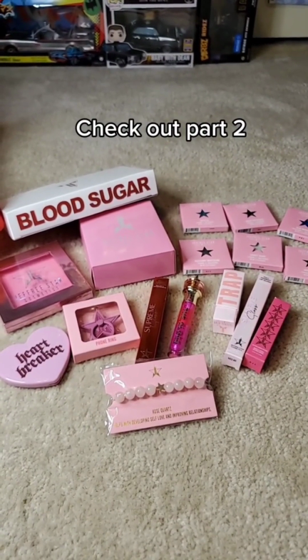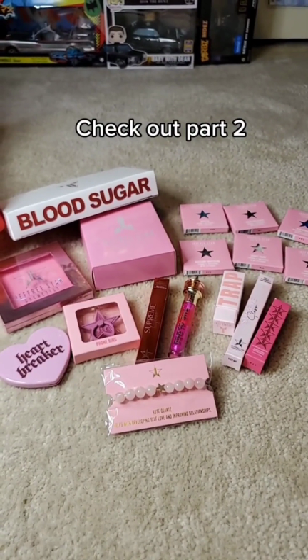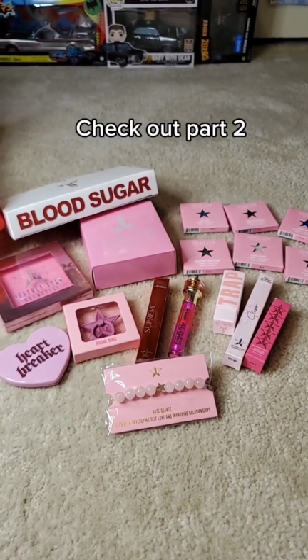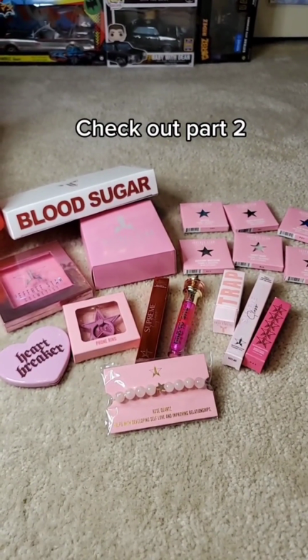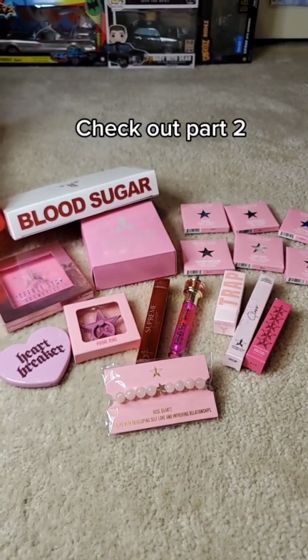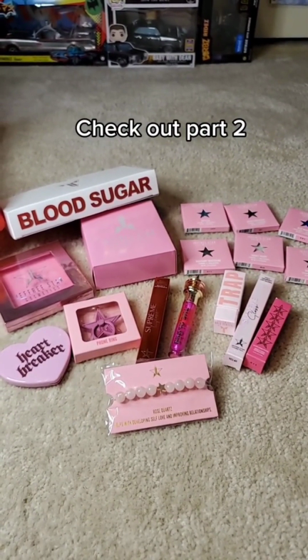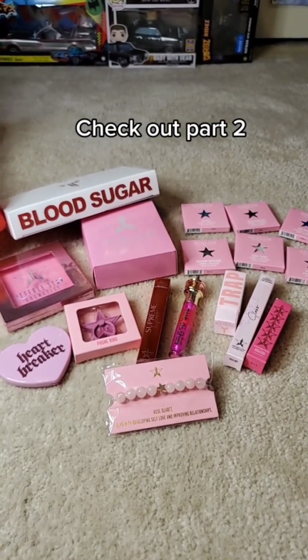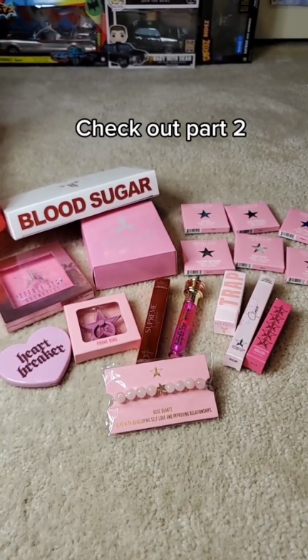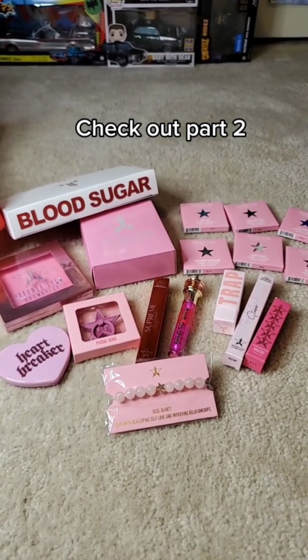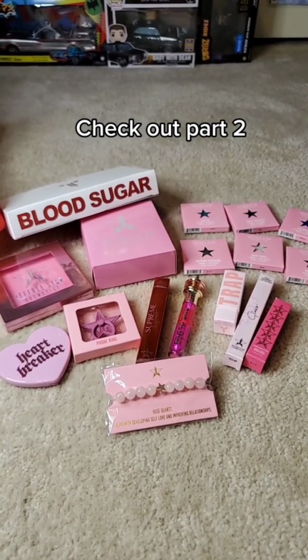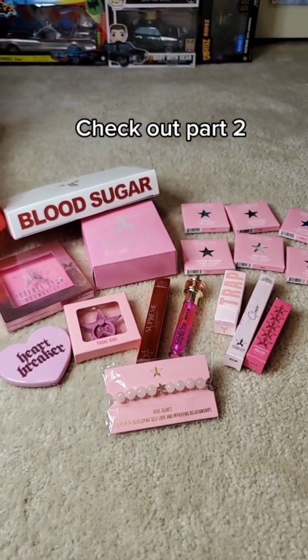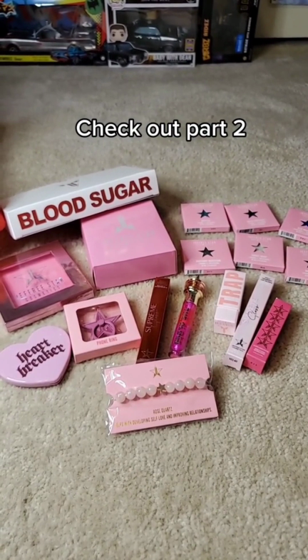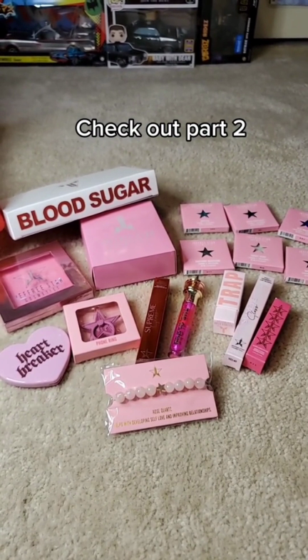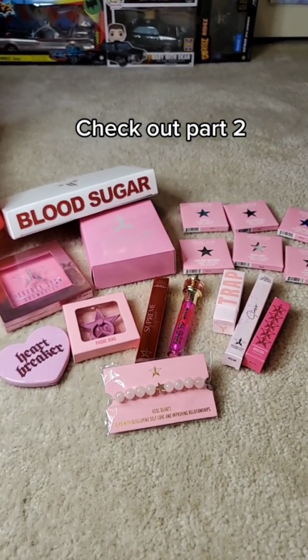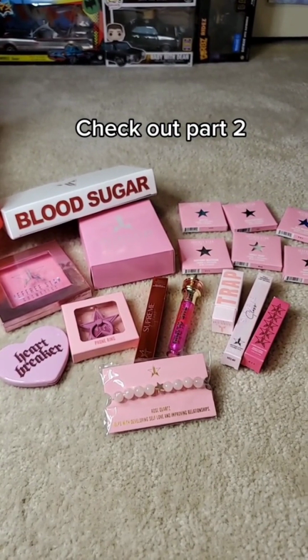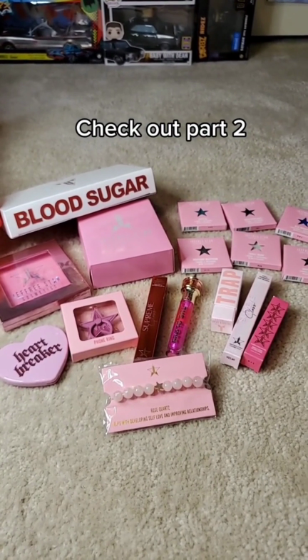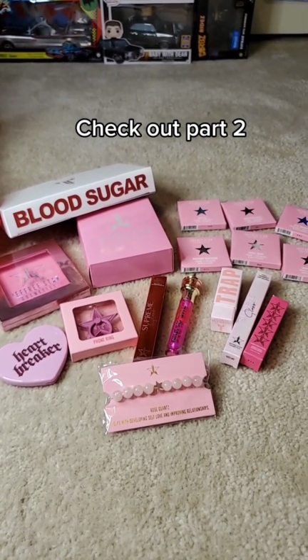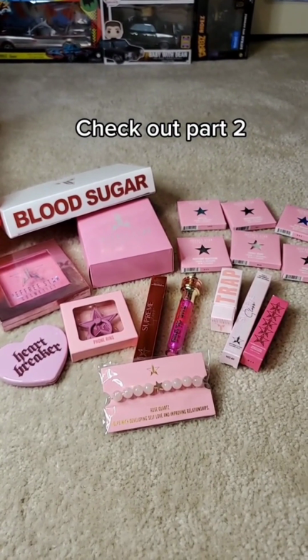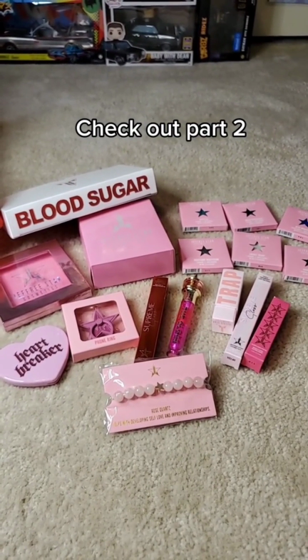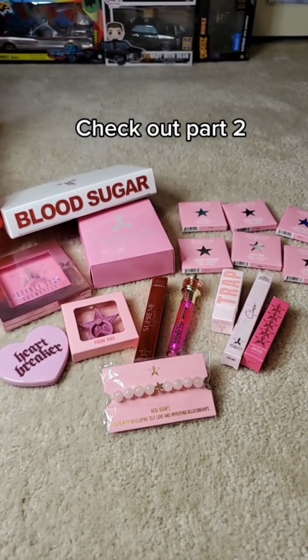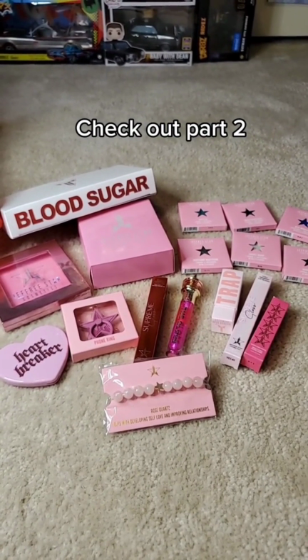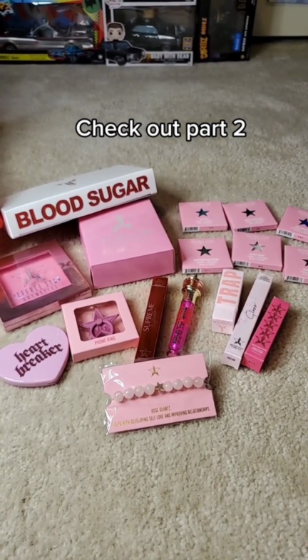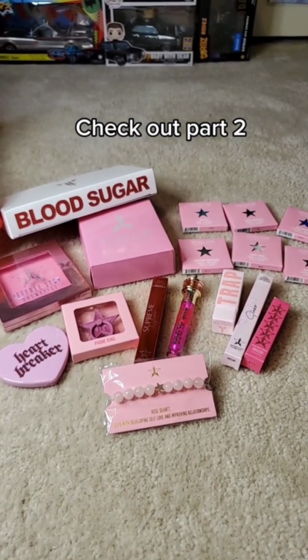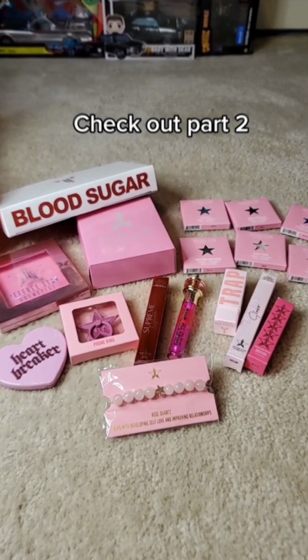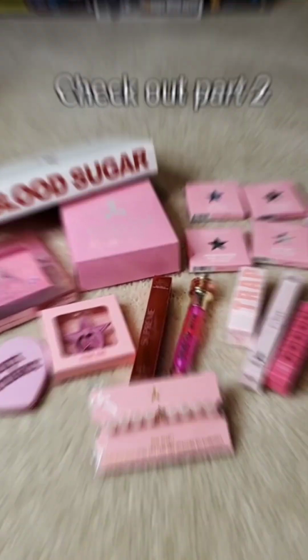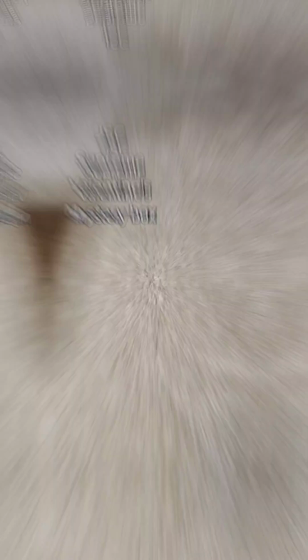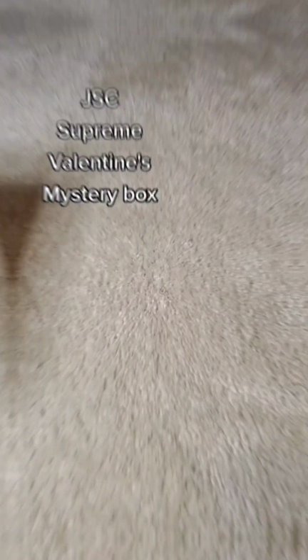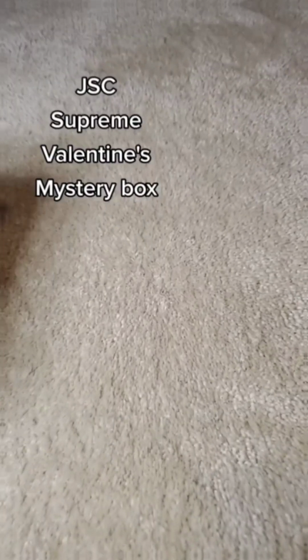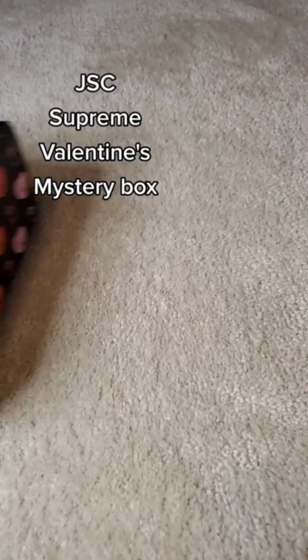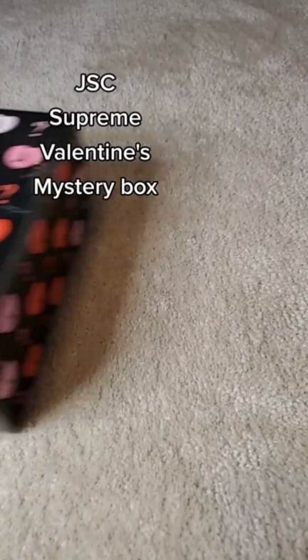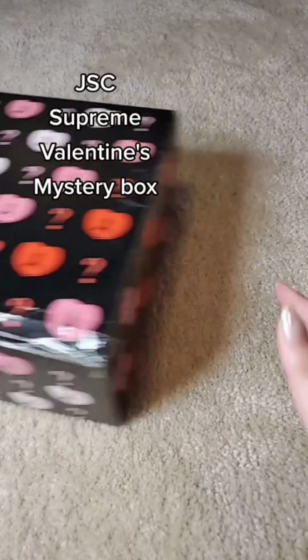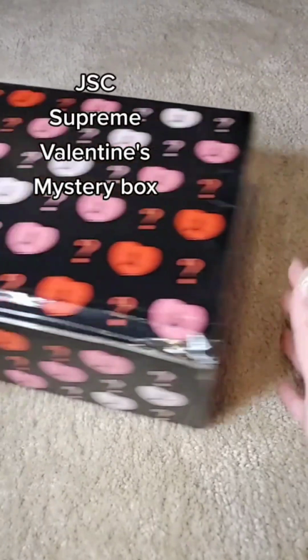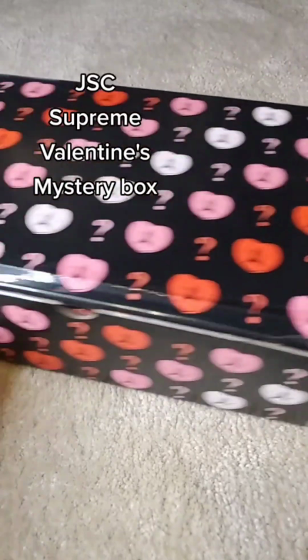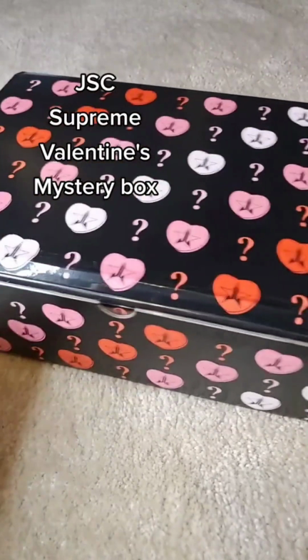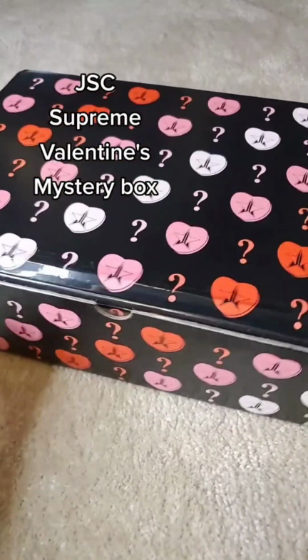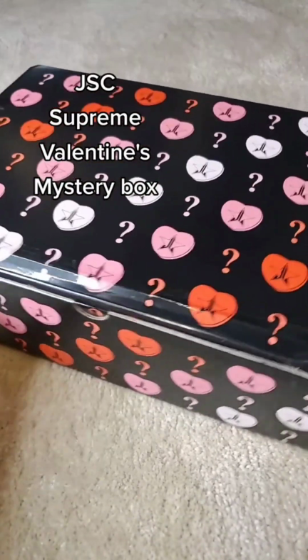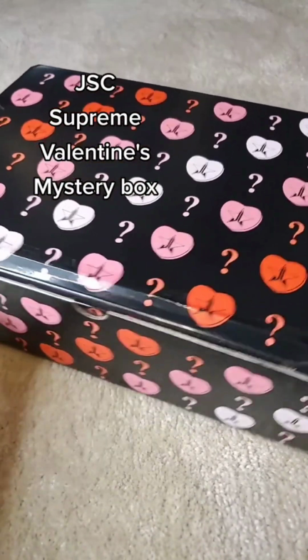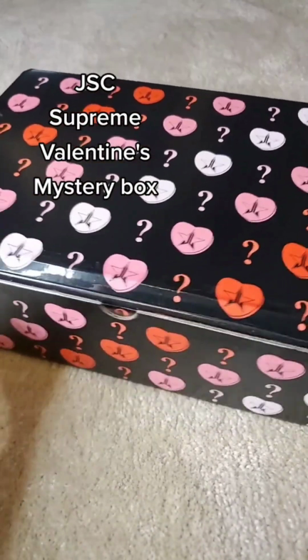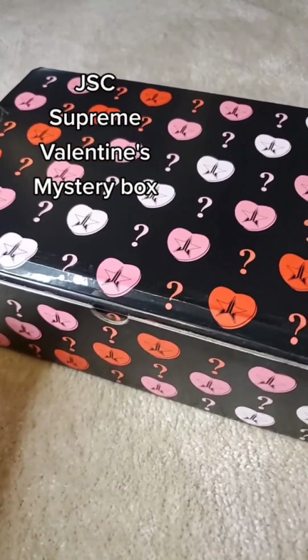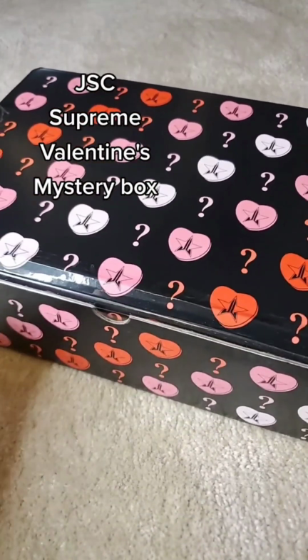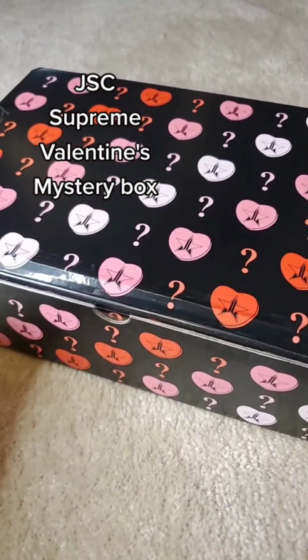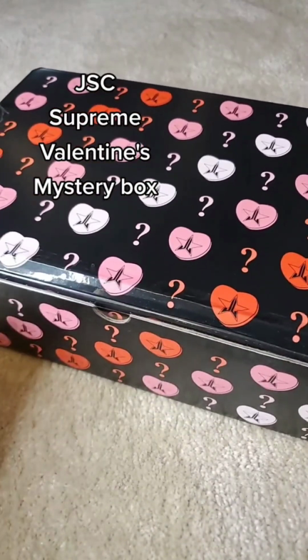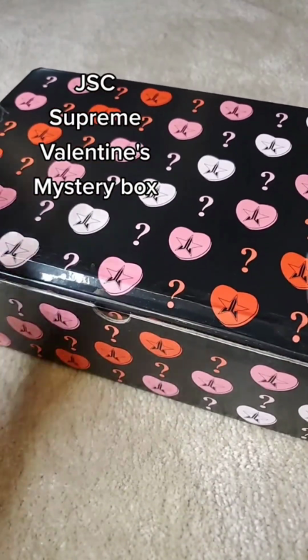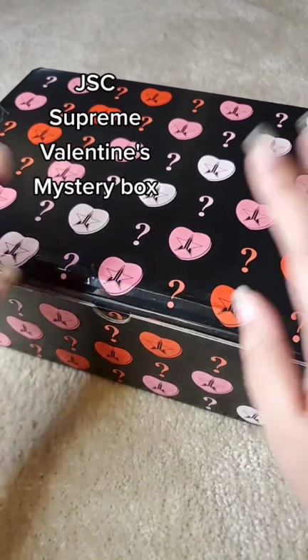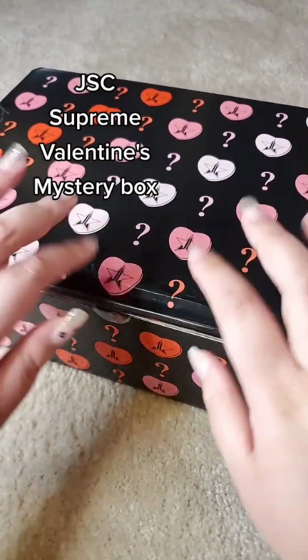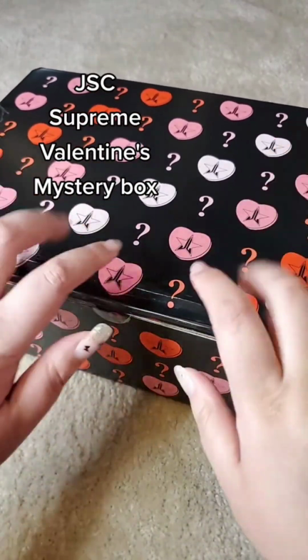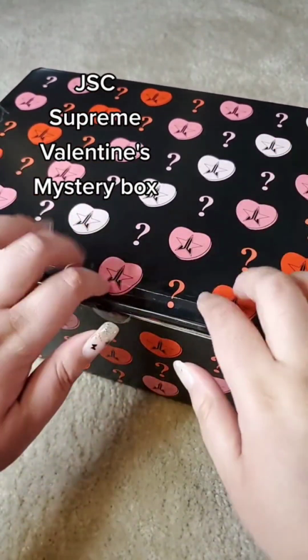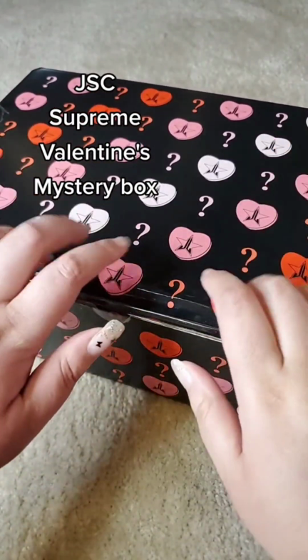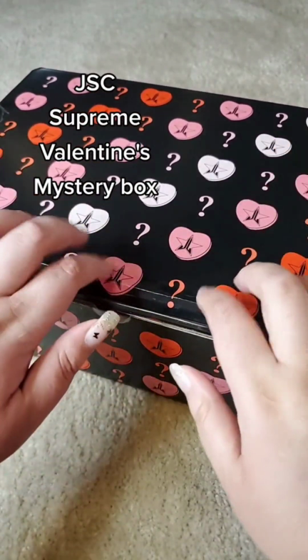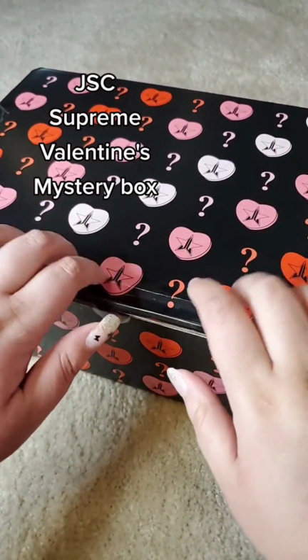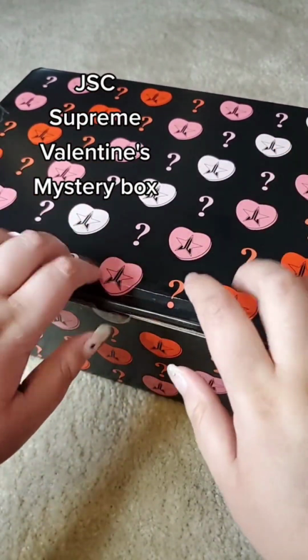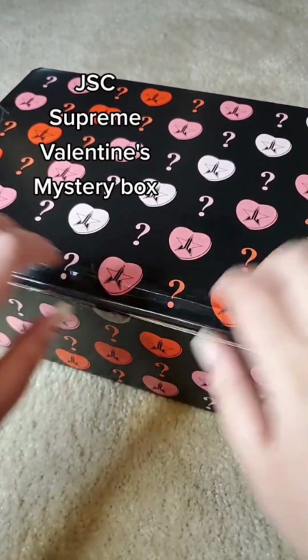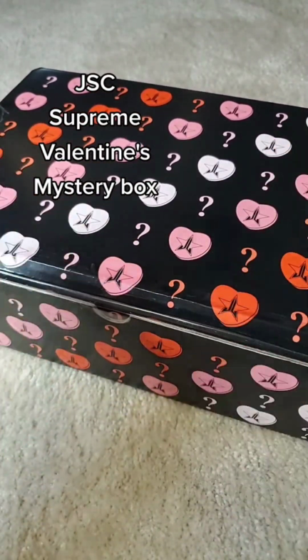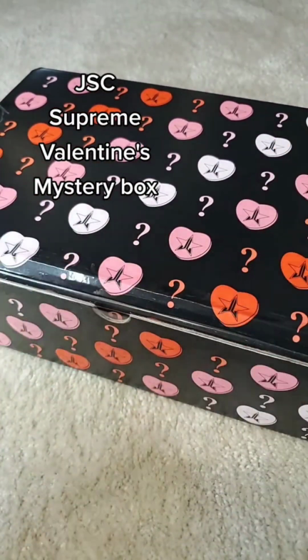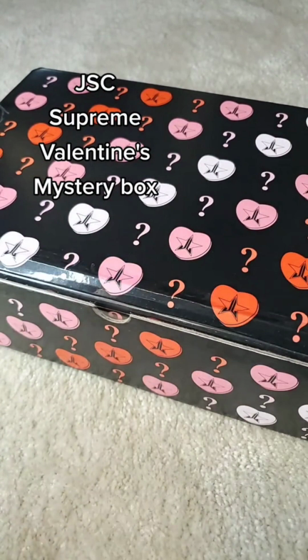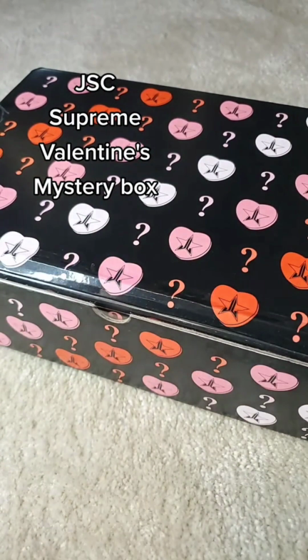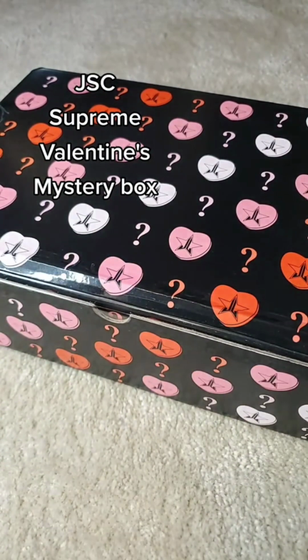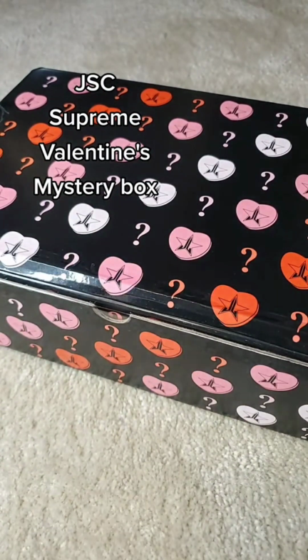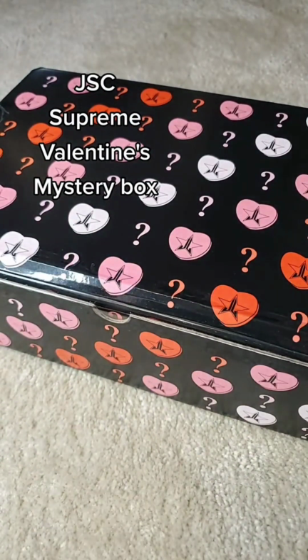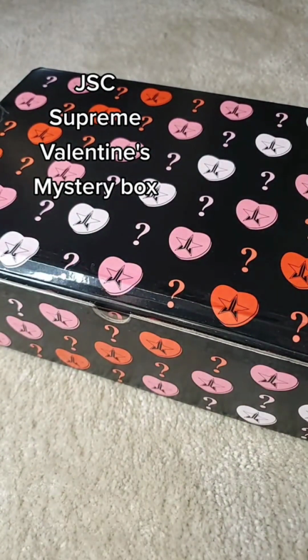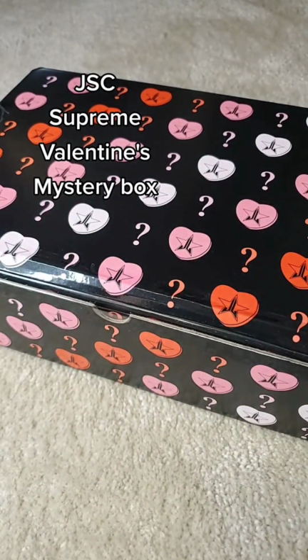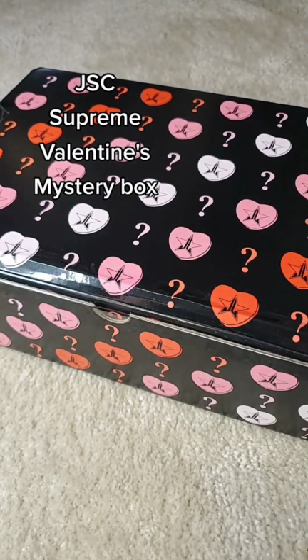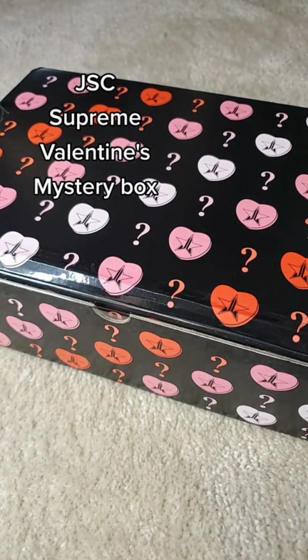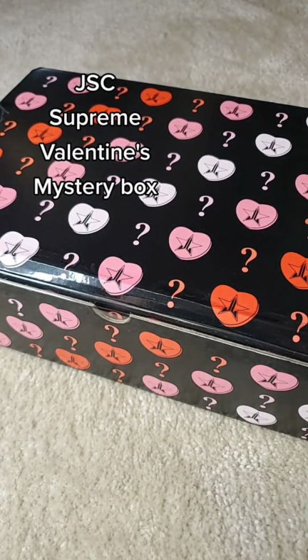Let me know if you think it's worth it — I don't know. Well, that Deluxe box was something. Now let's go ahead and unbox the Supreme.